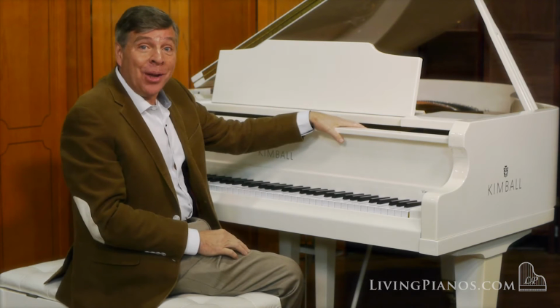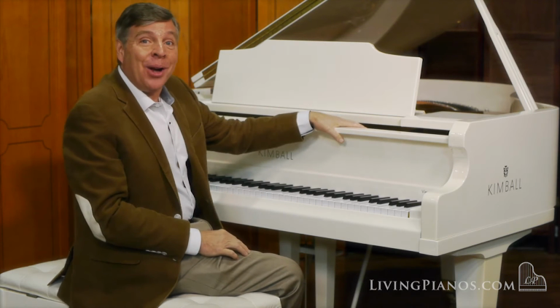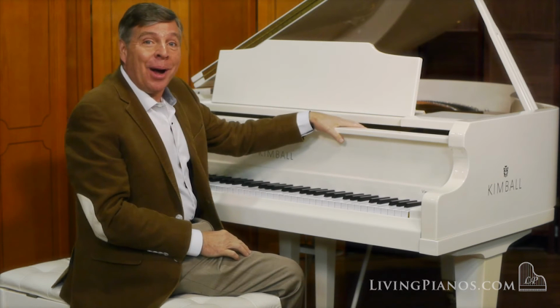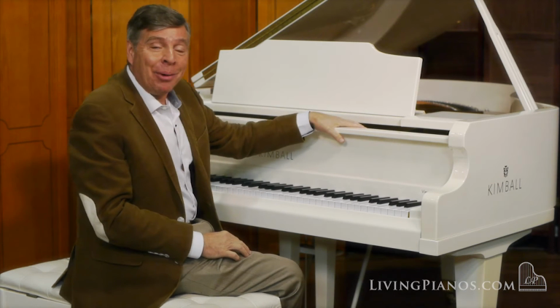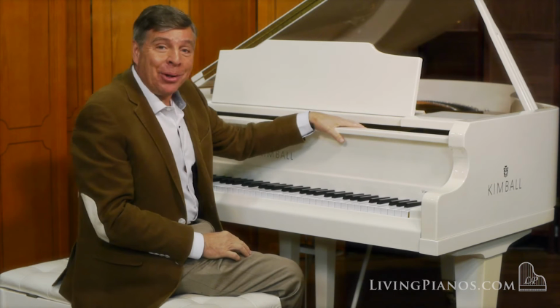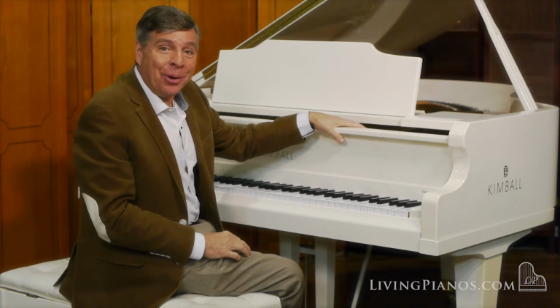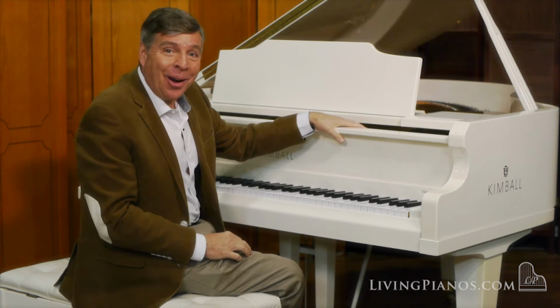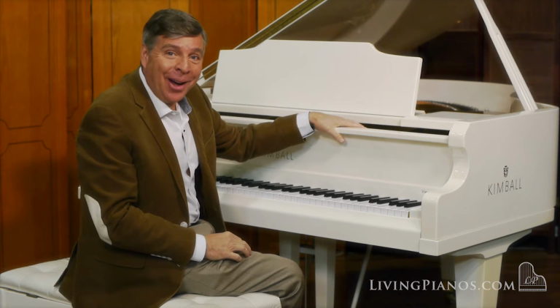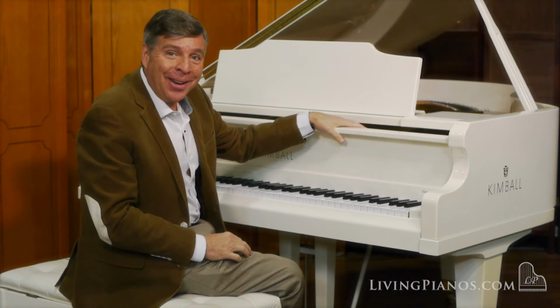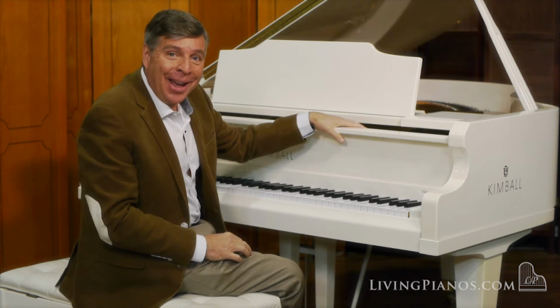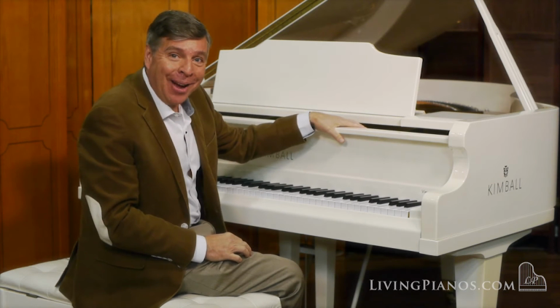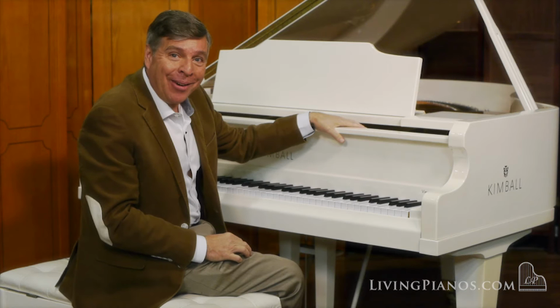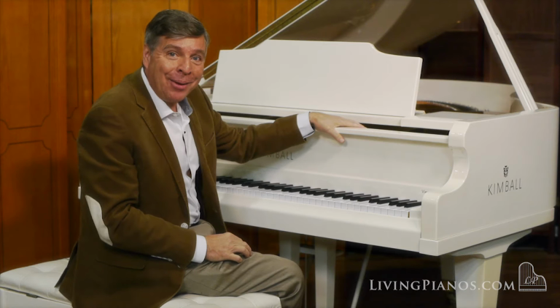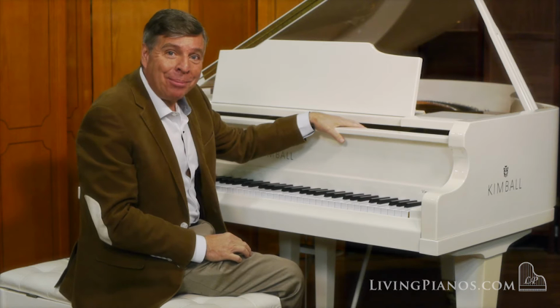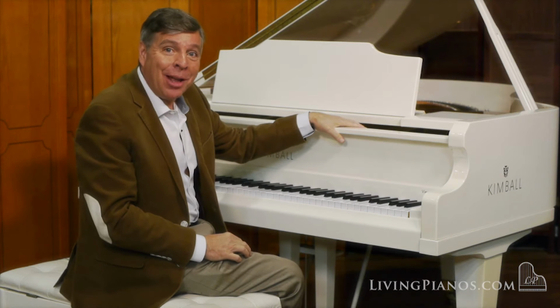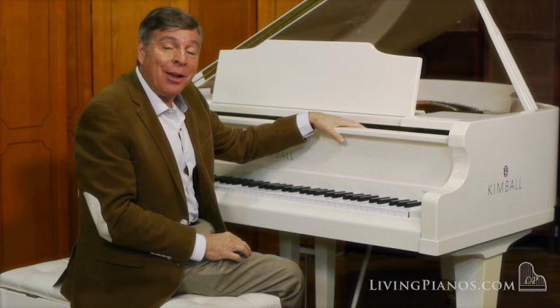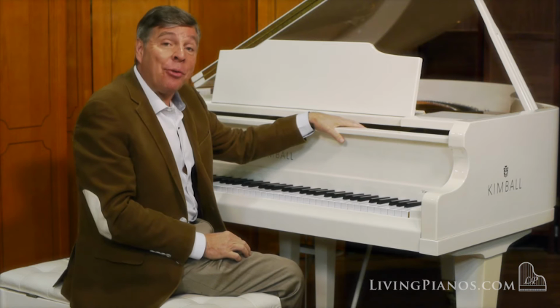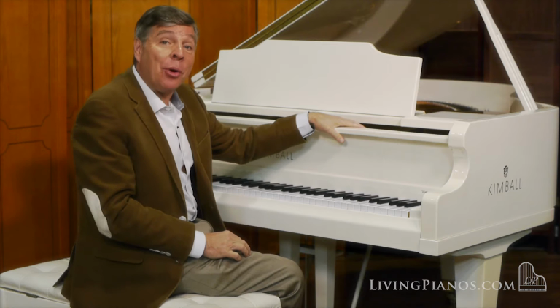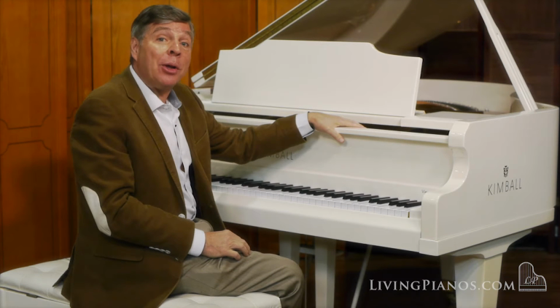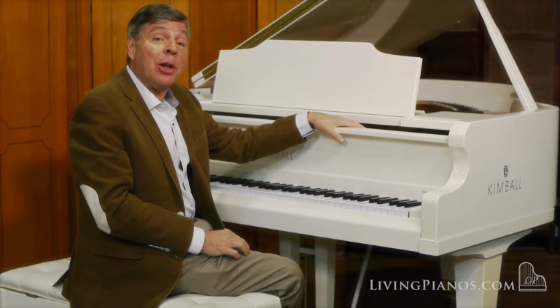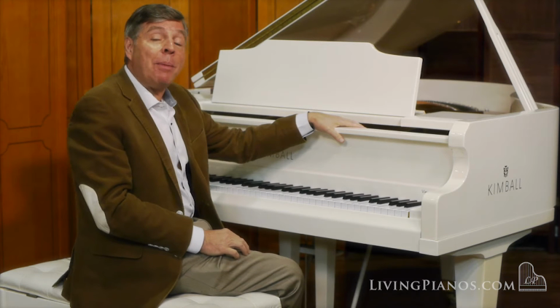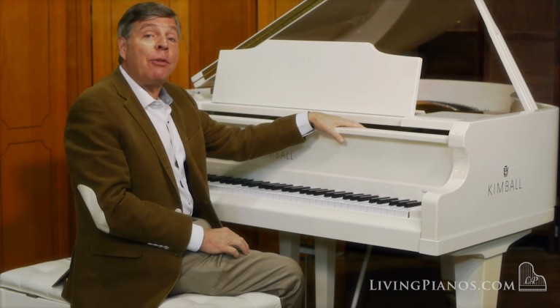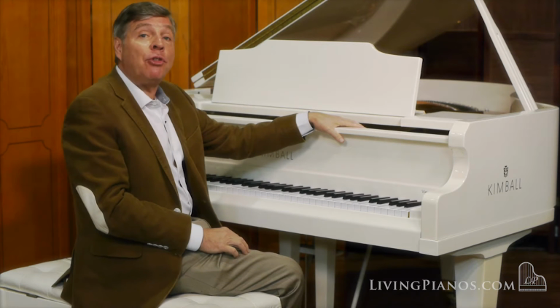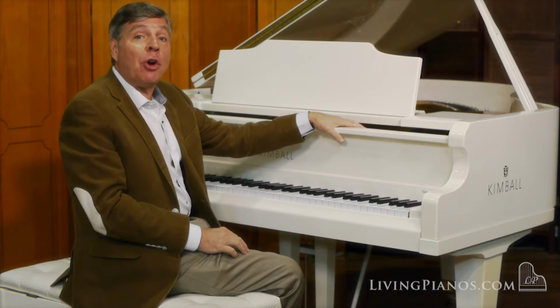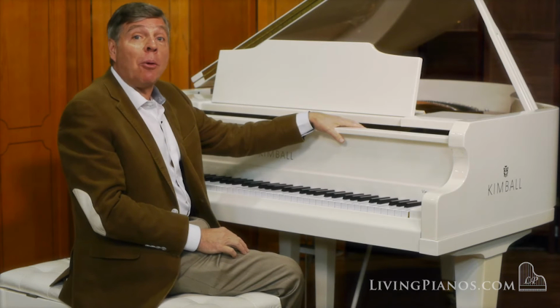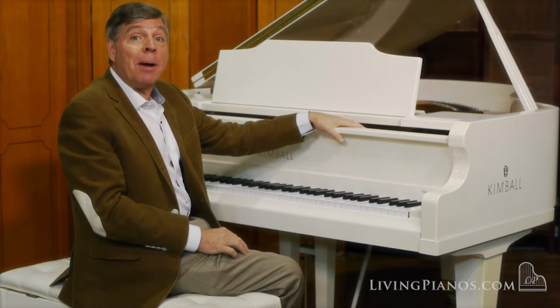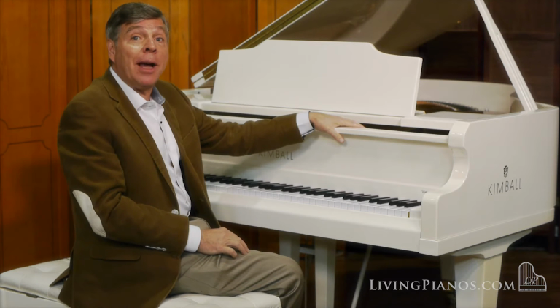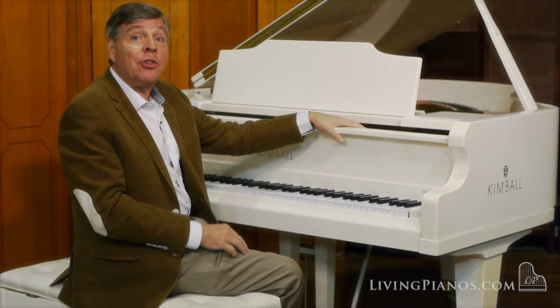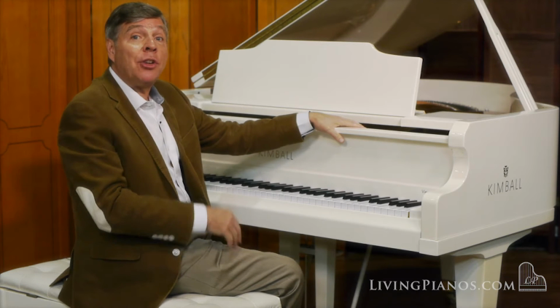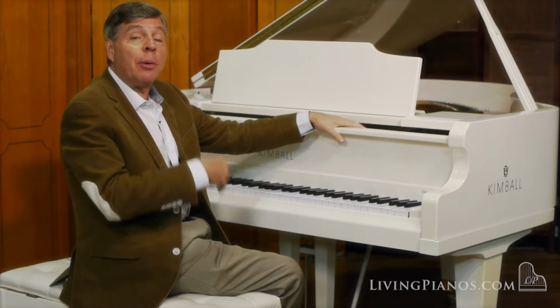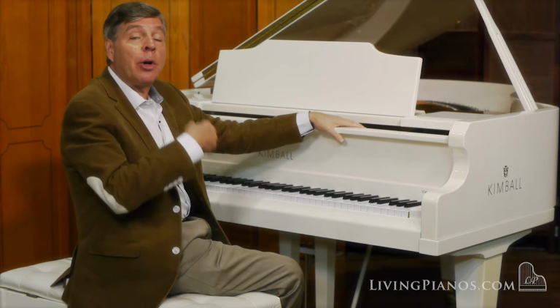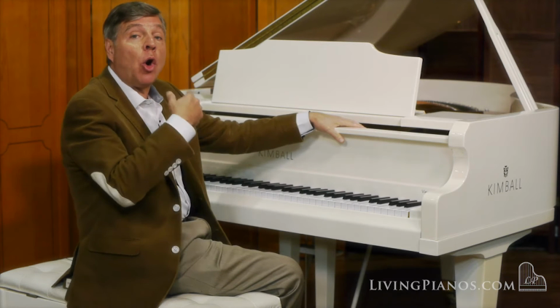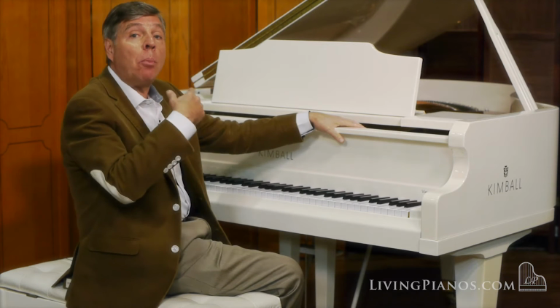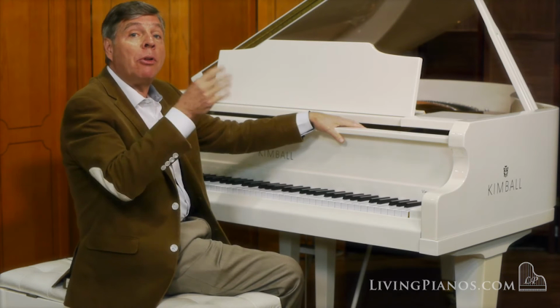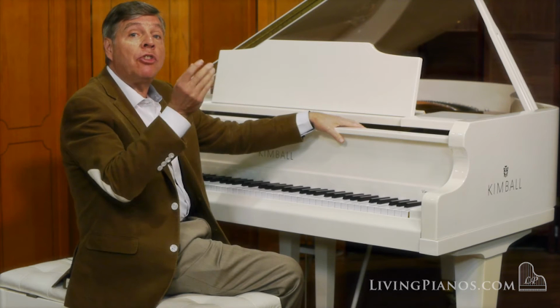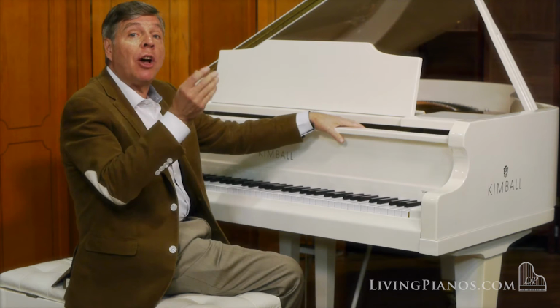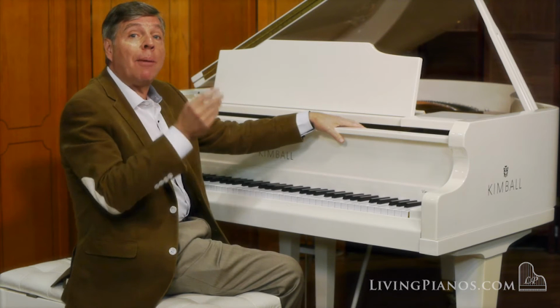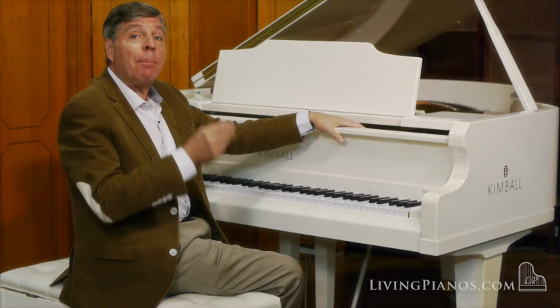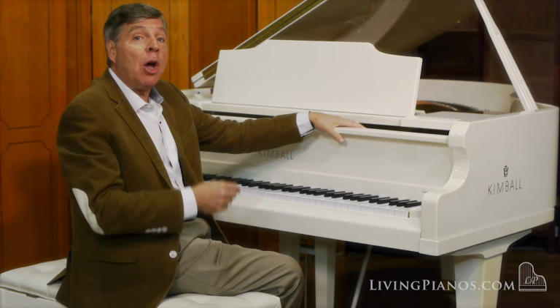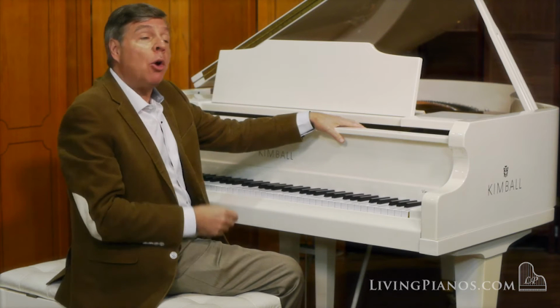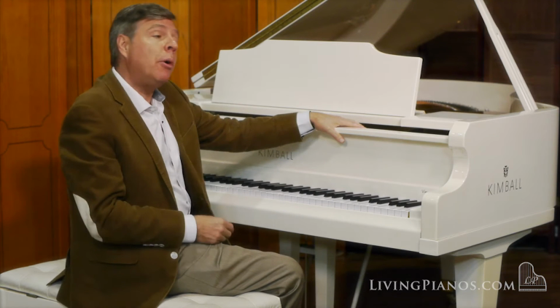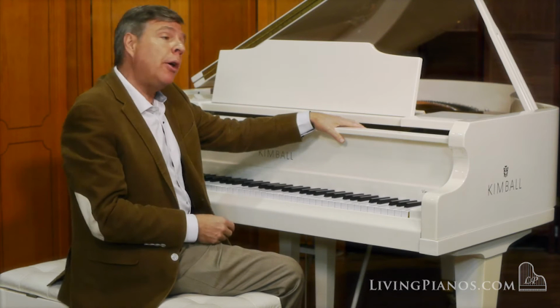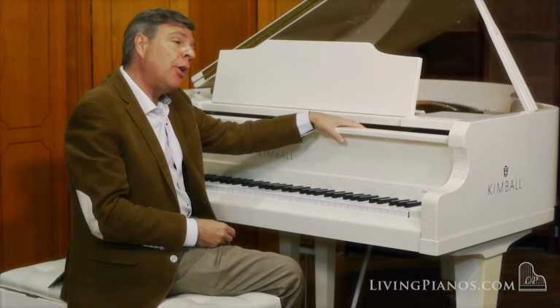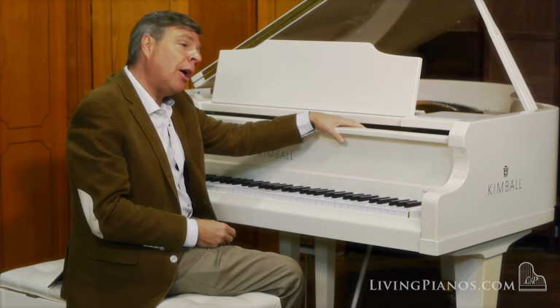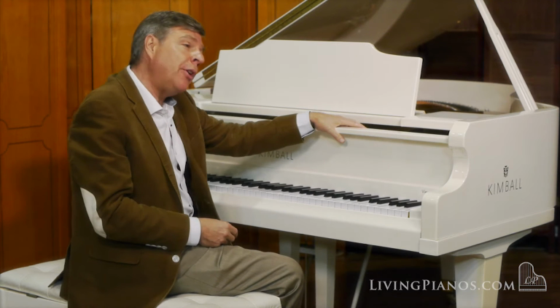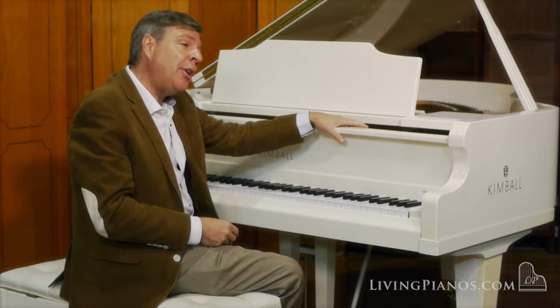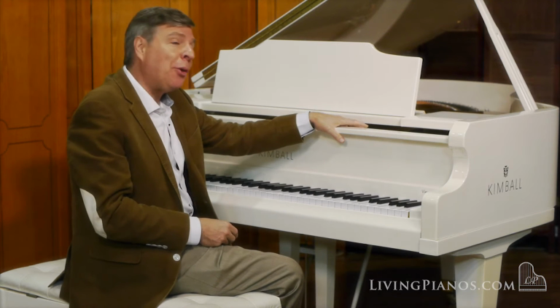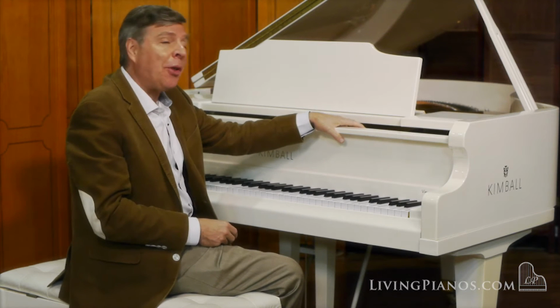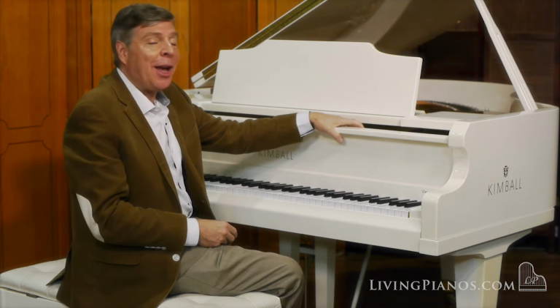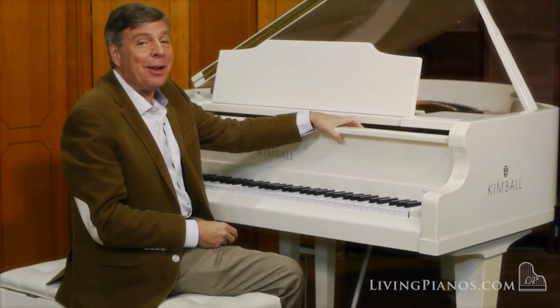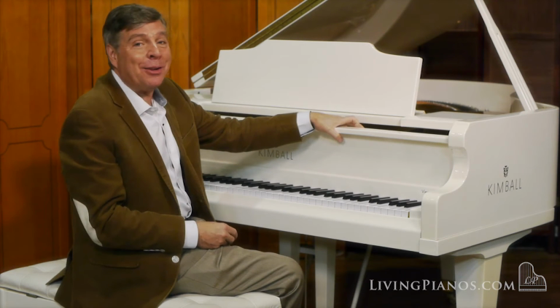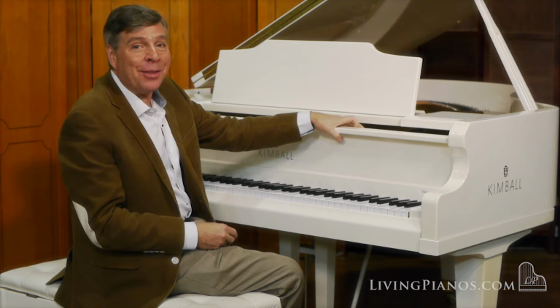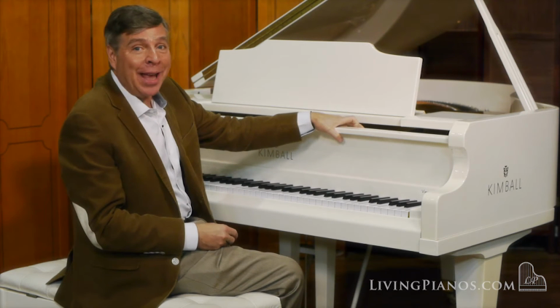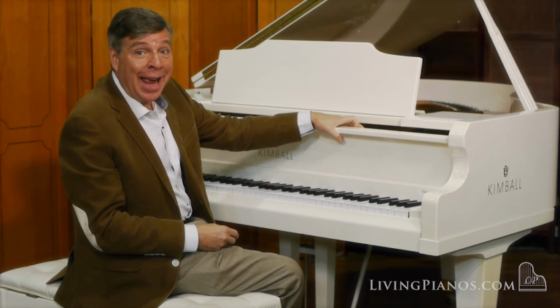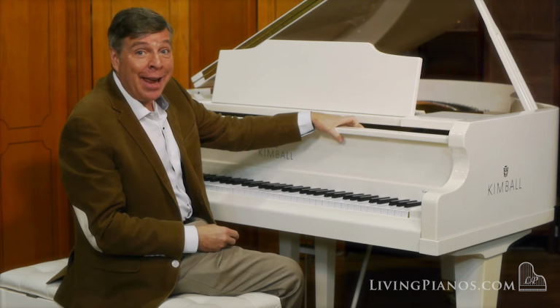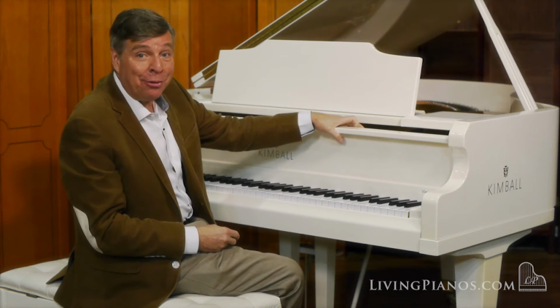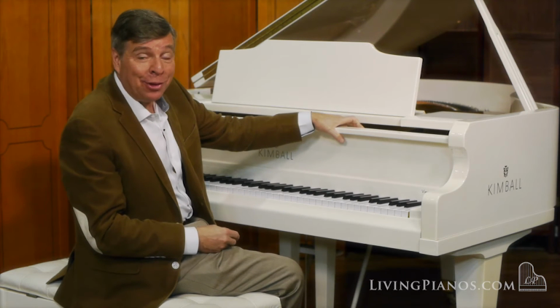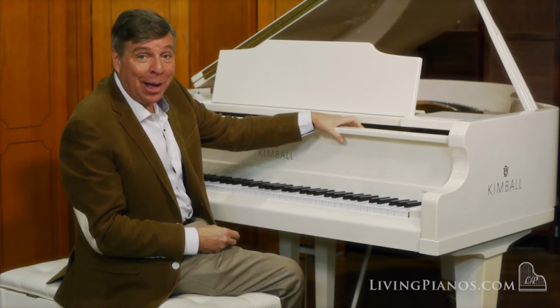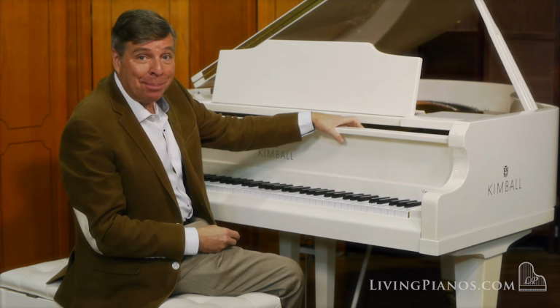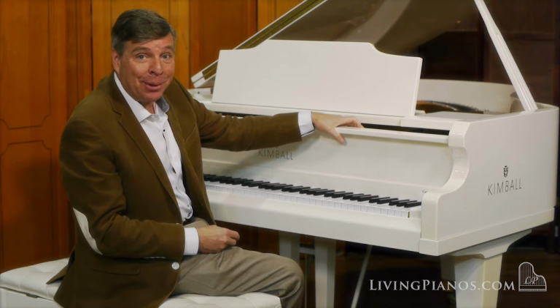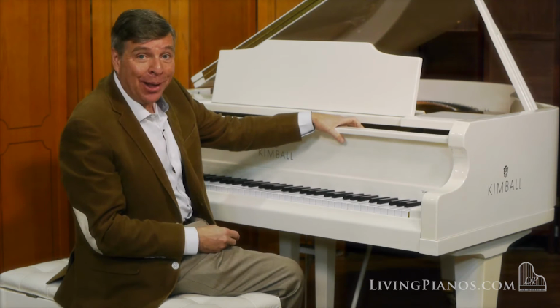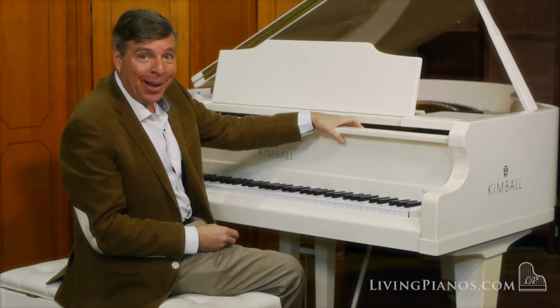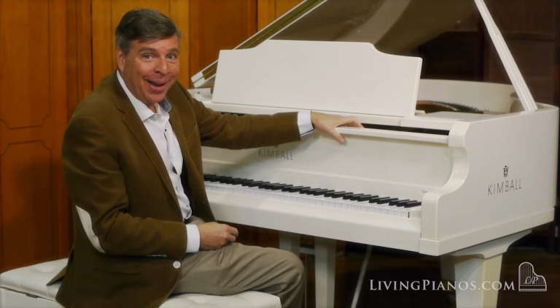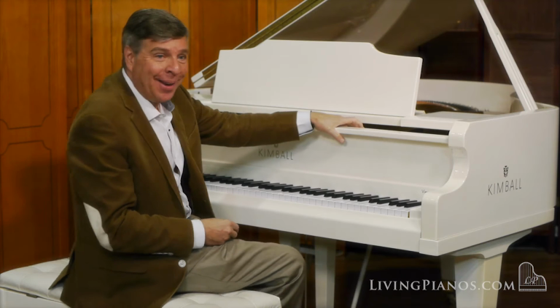I'm going to go on now and play for you a little bit of Chopin to see how it opens up — near the end of the A-flat Ballade.